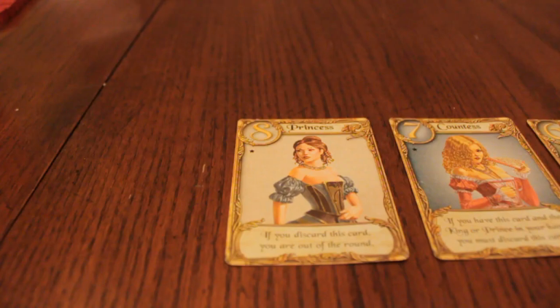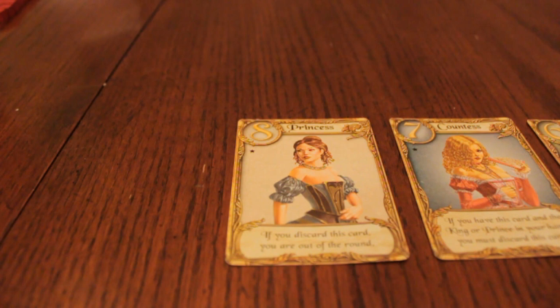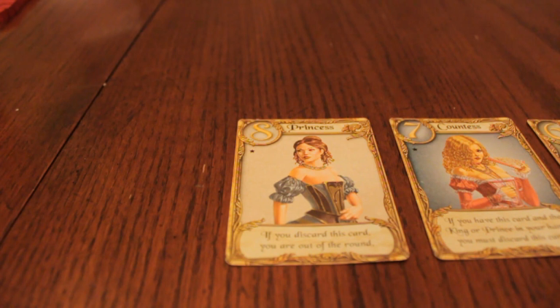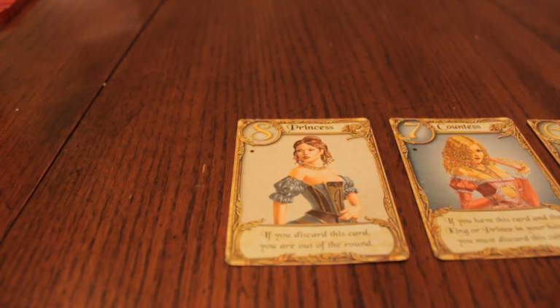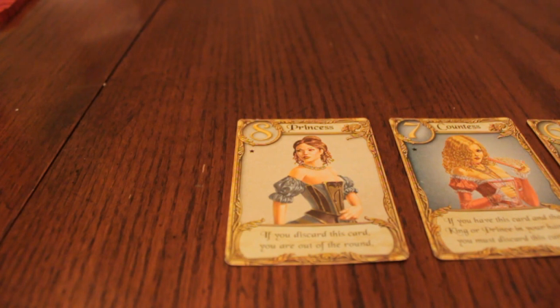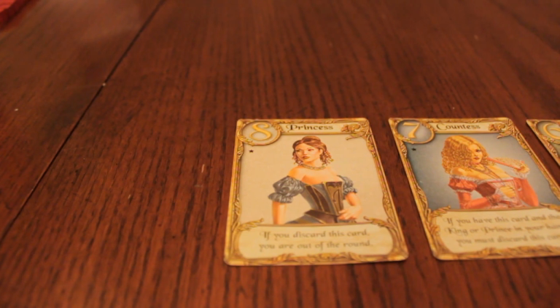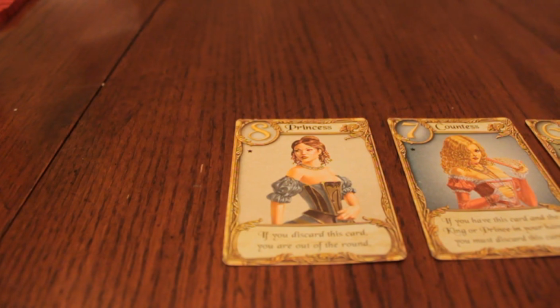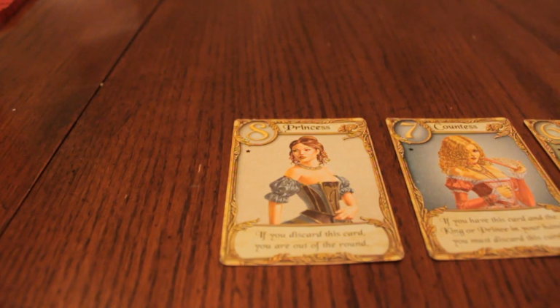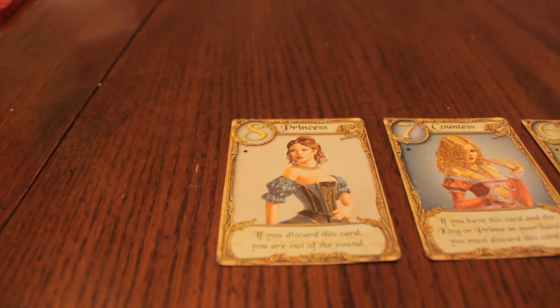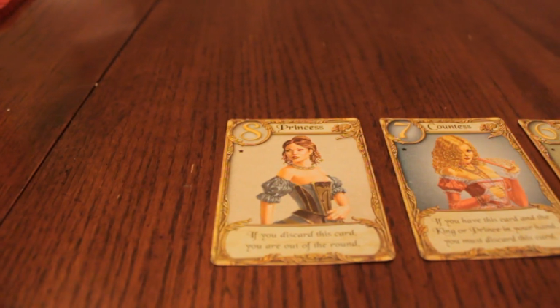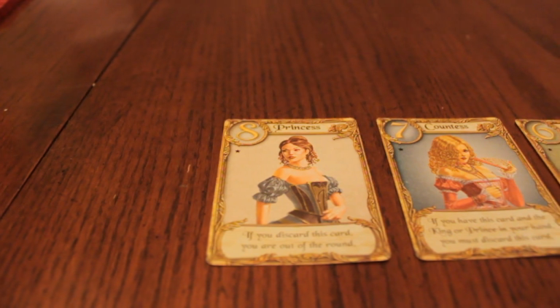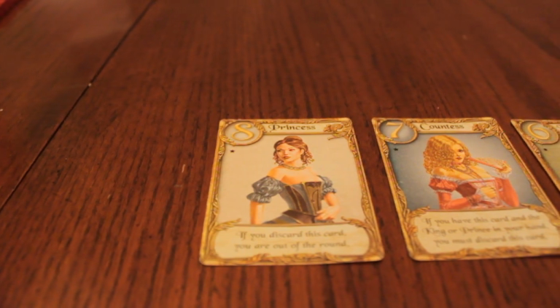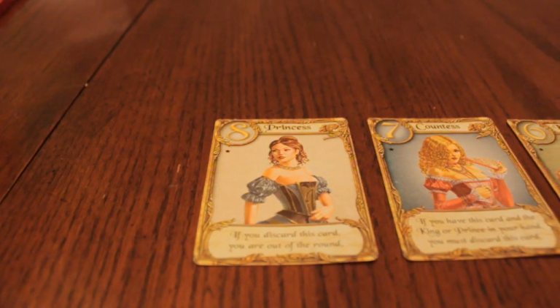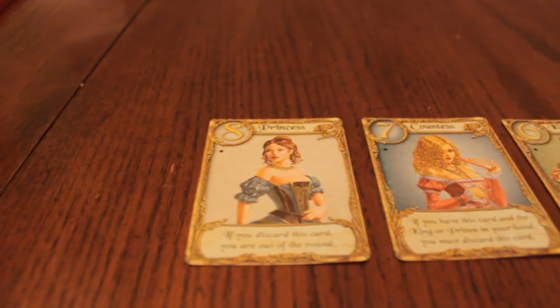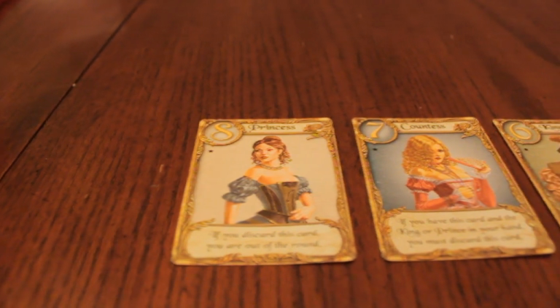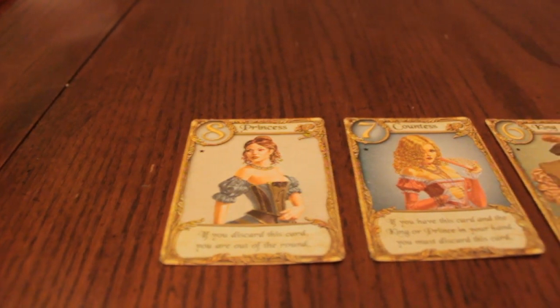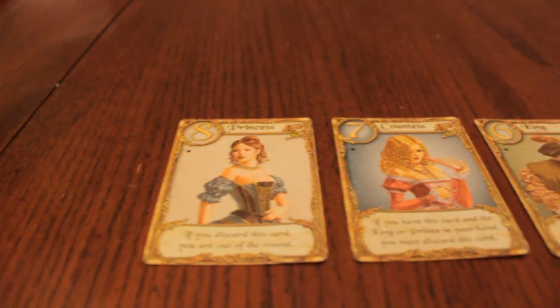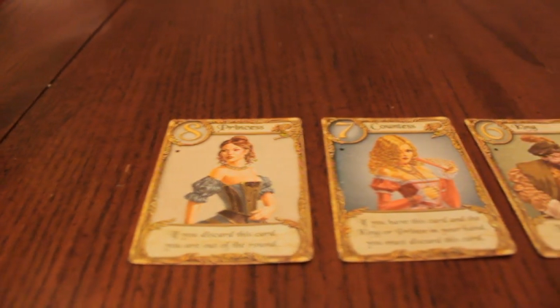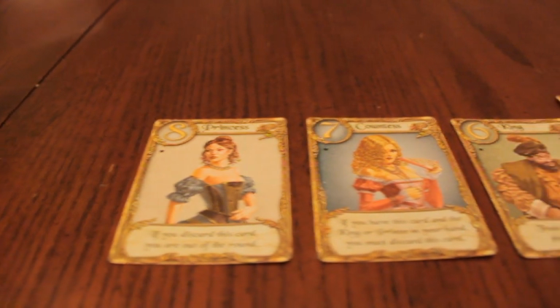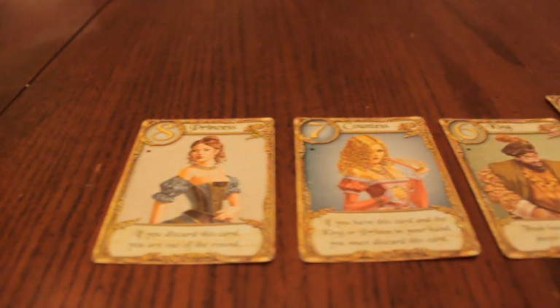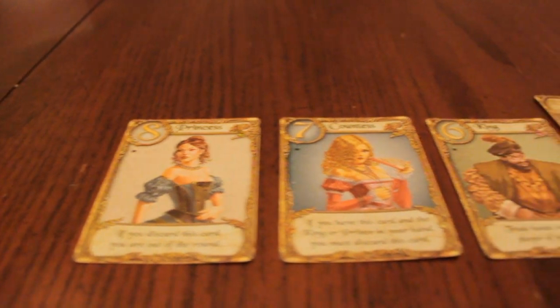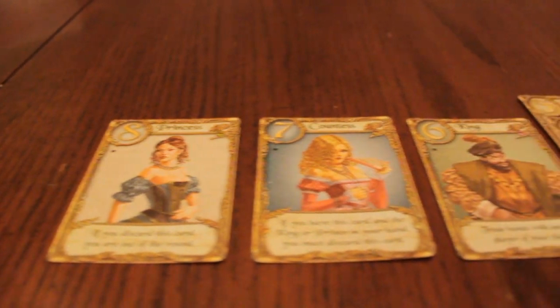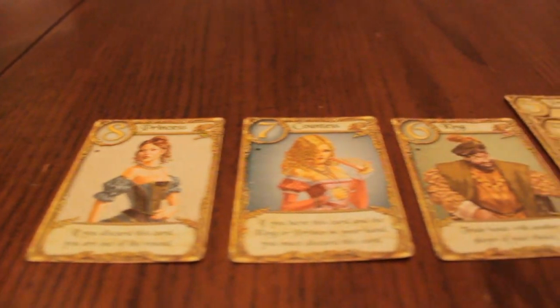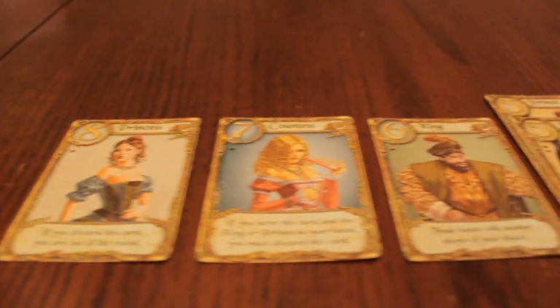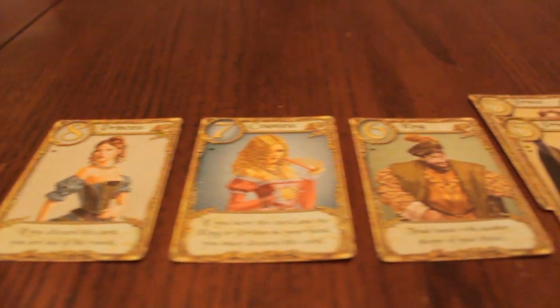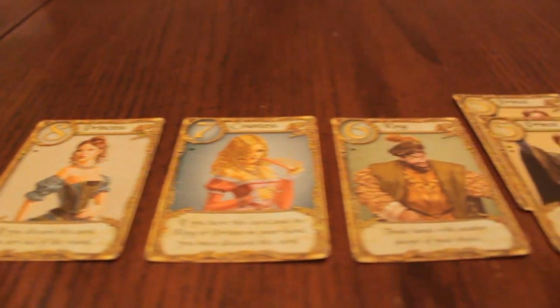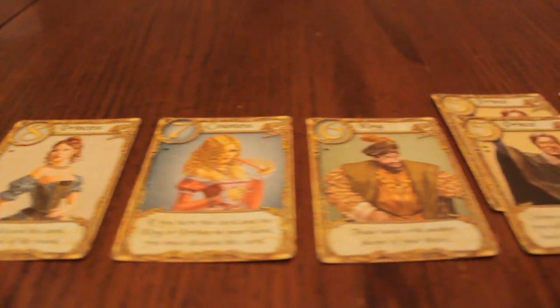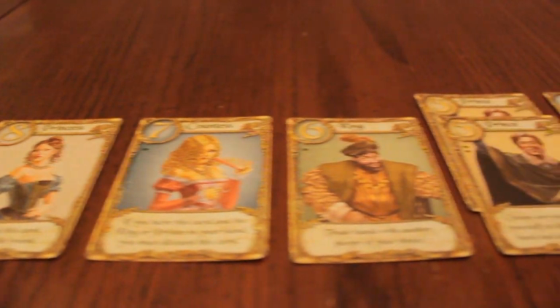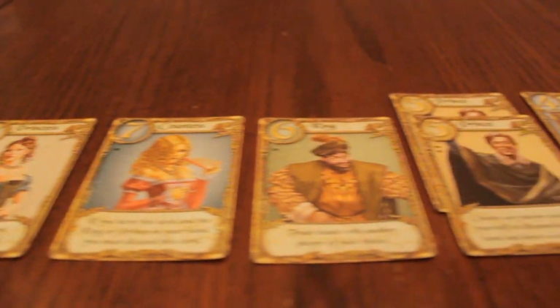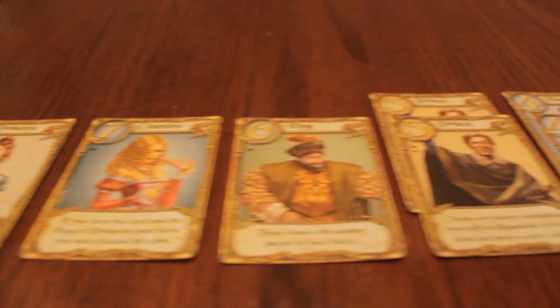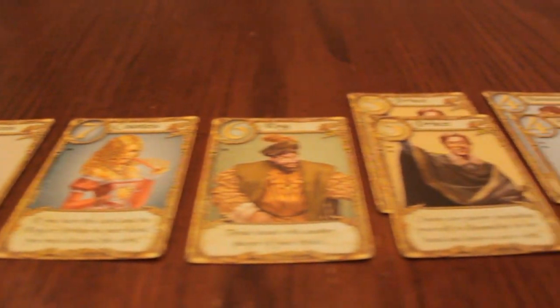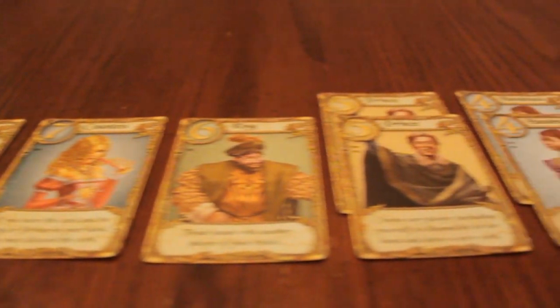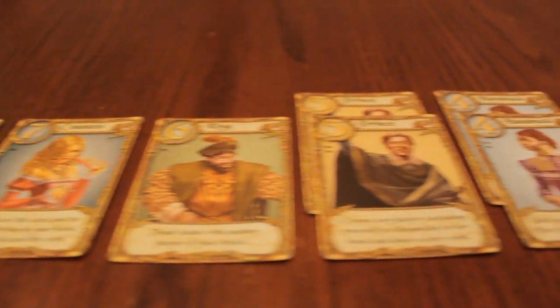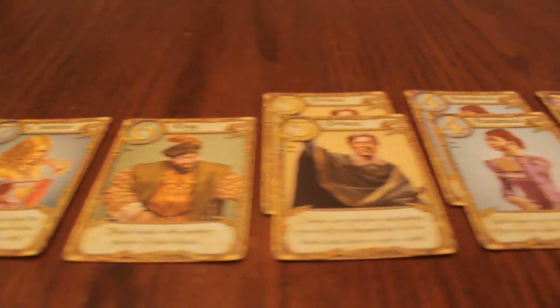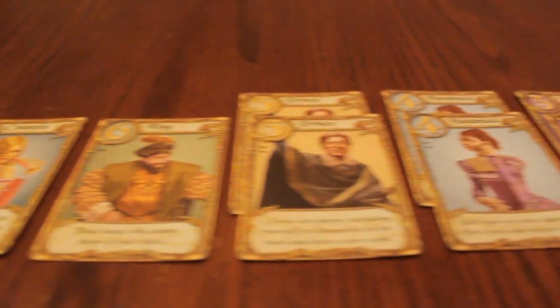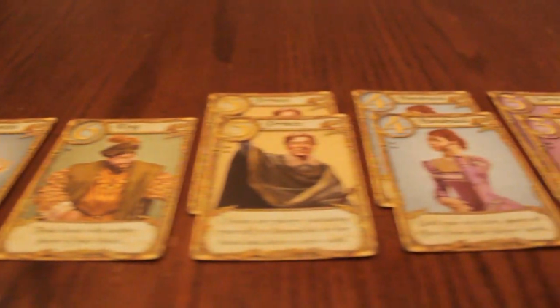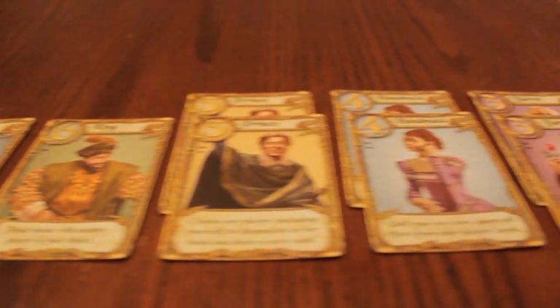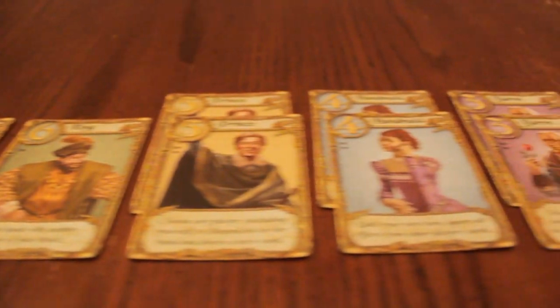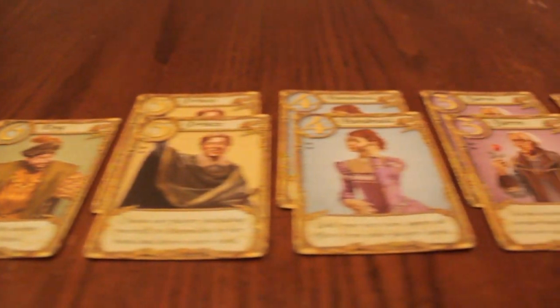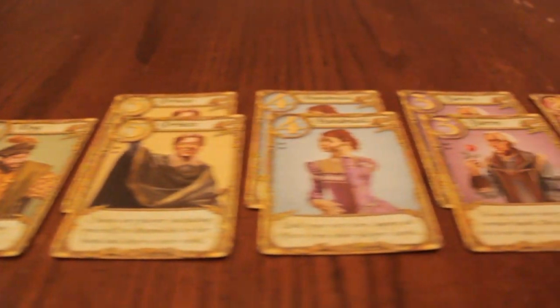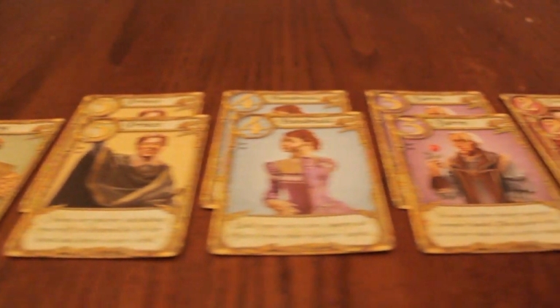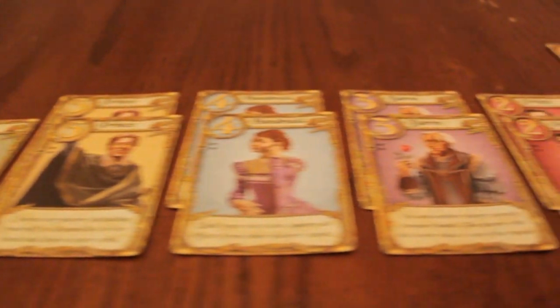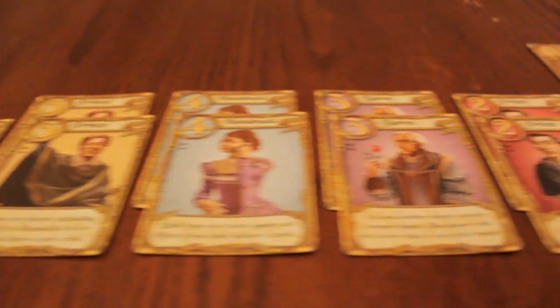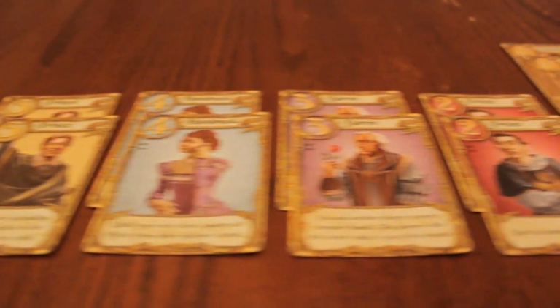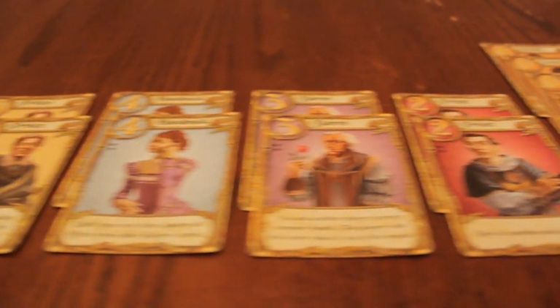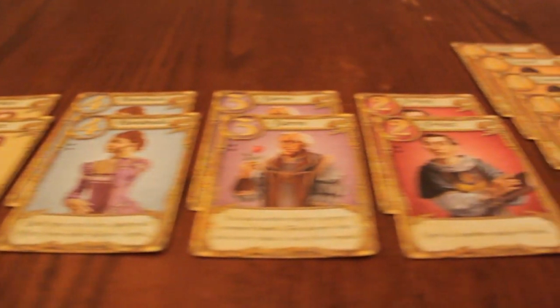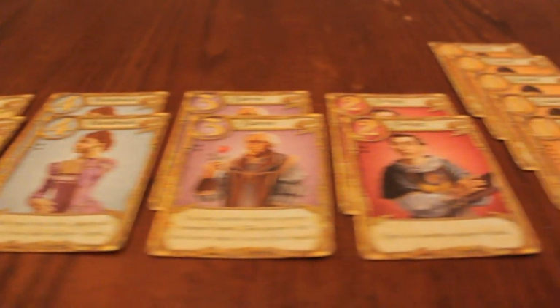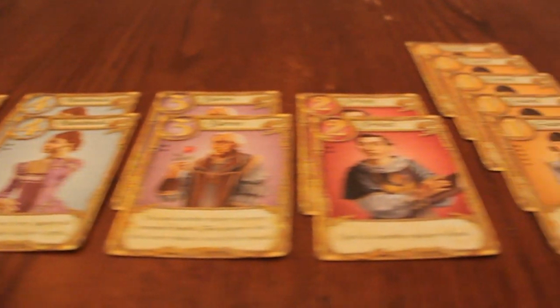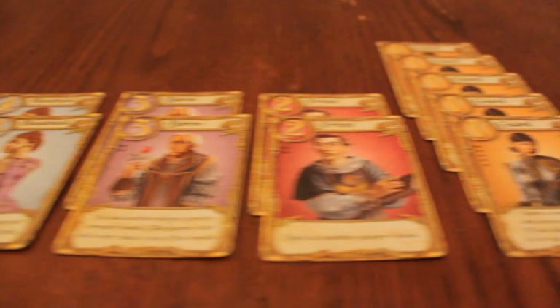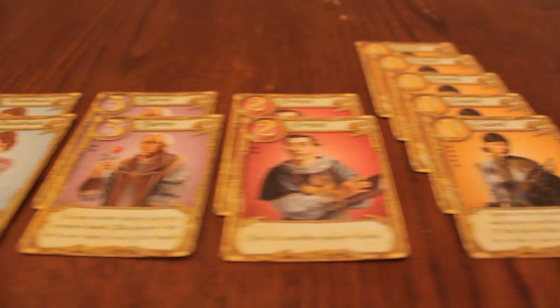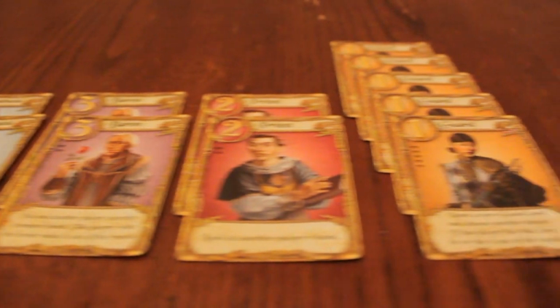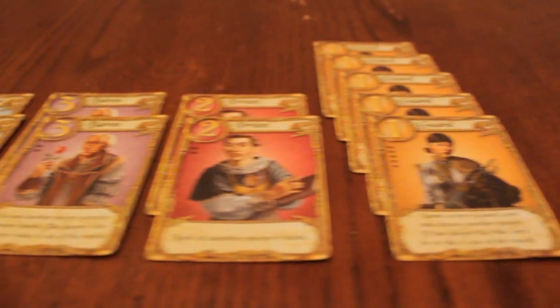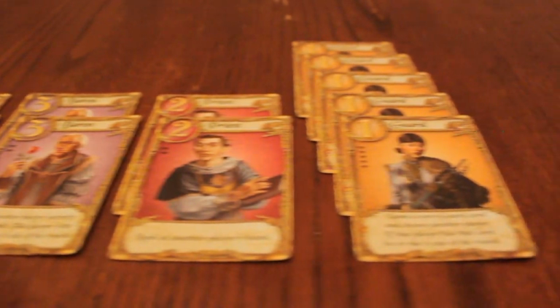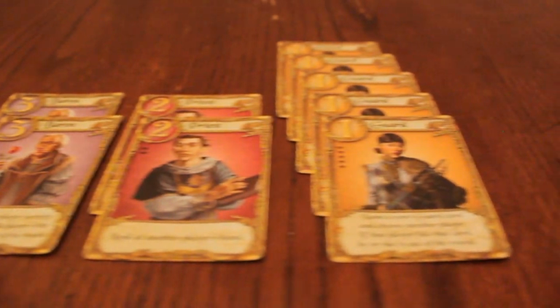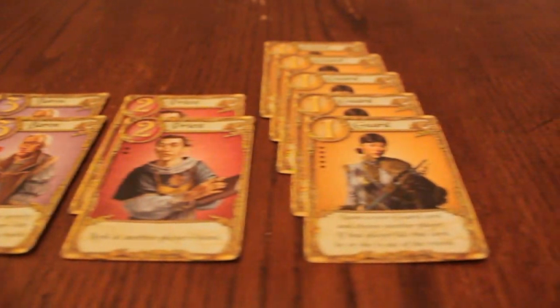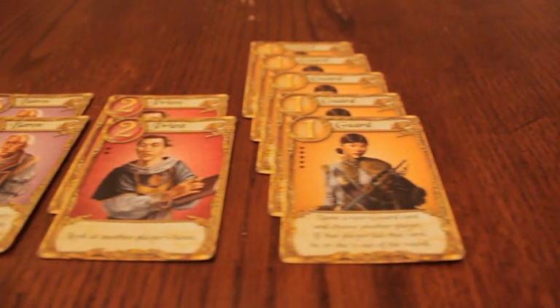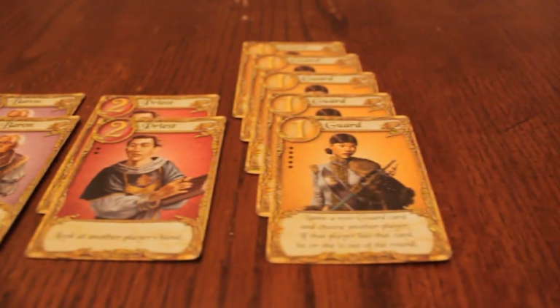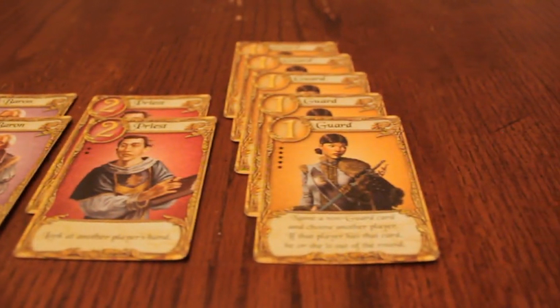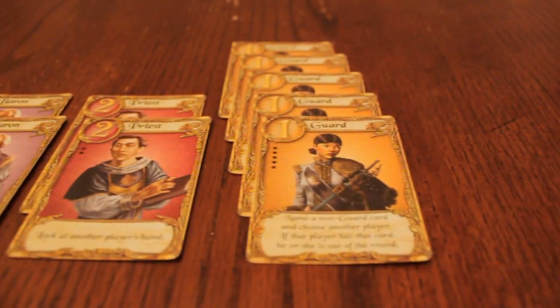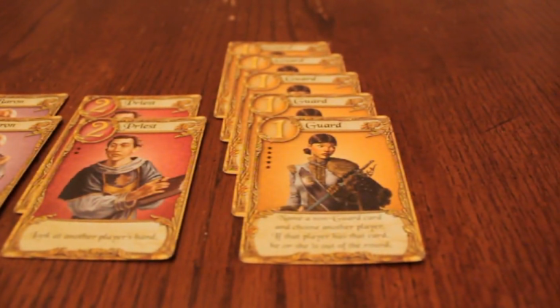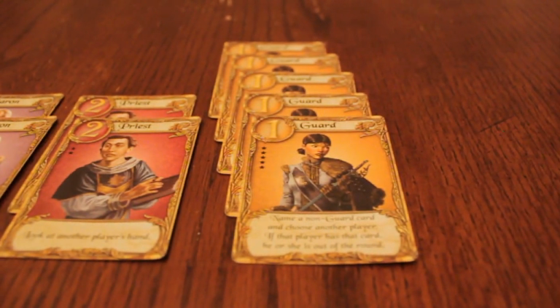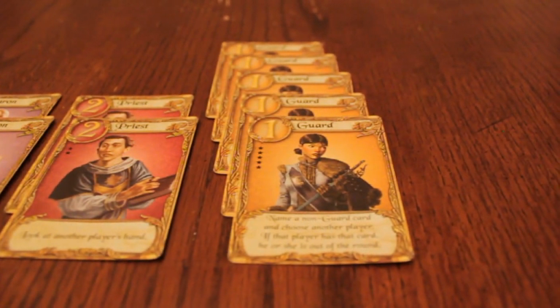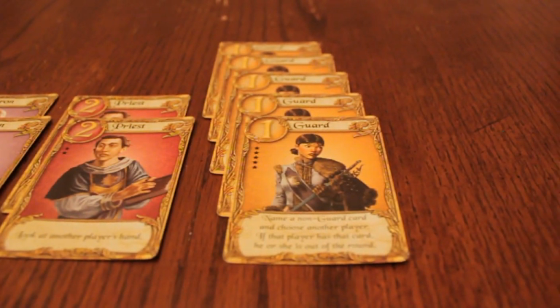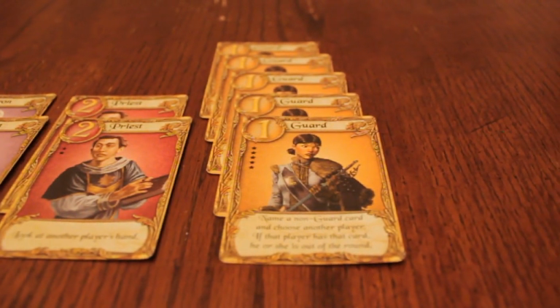In the deck, there is one princess, one countess, and one king, and two of everything else, with the exception of five guards.